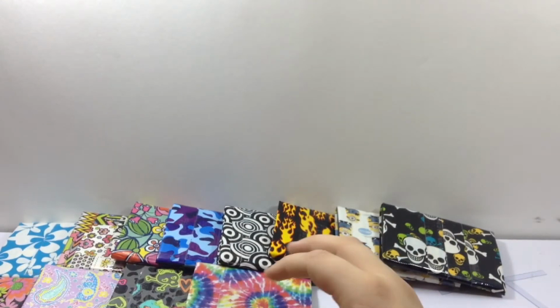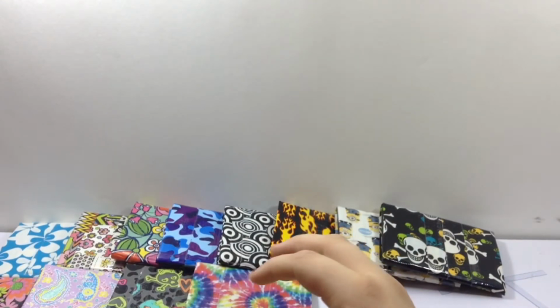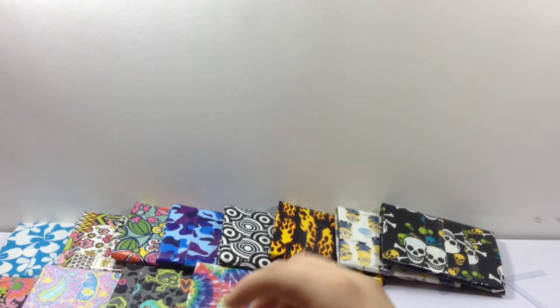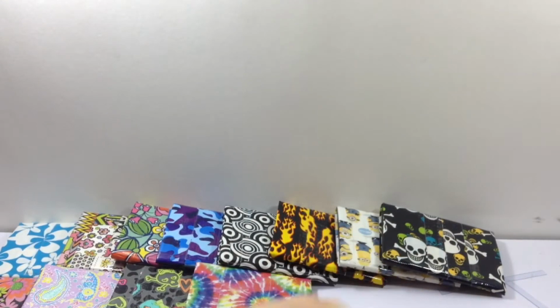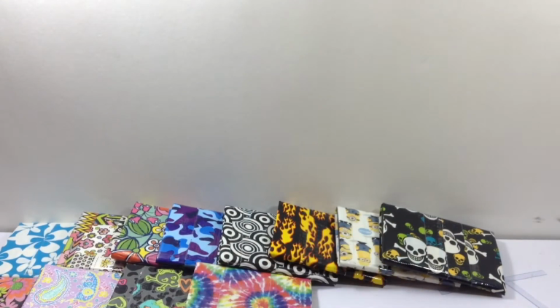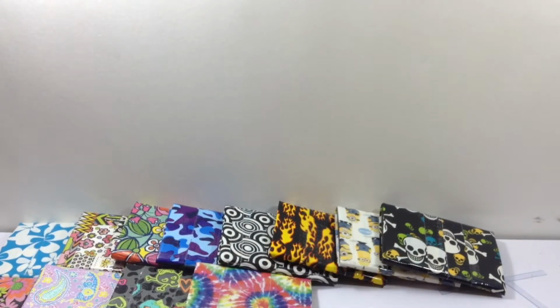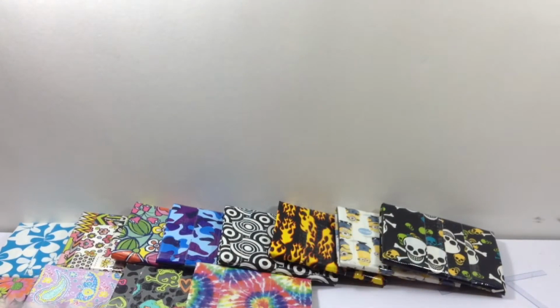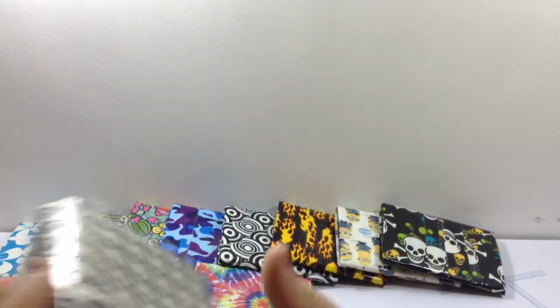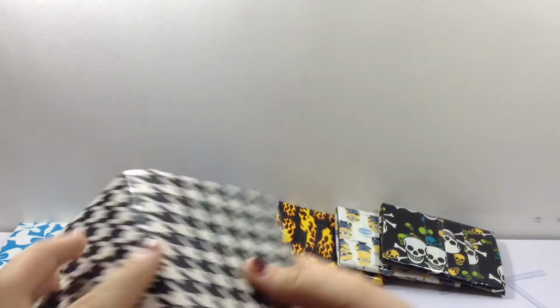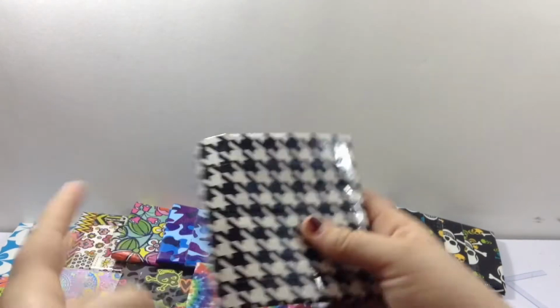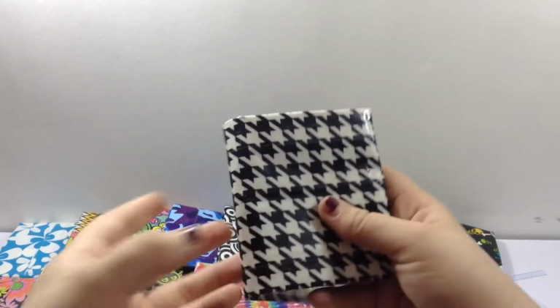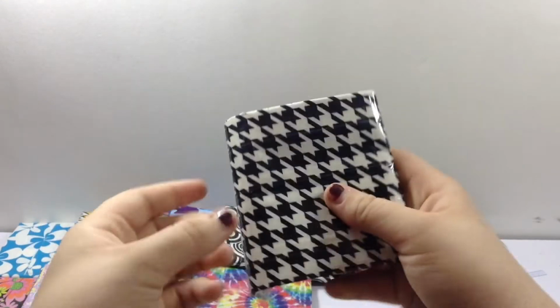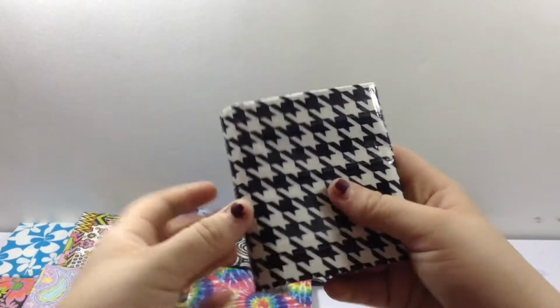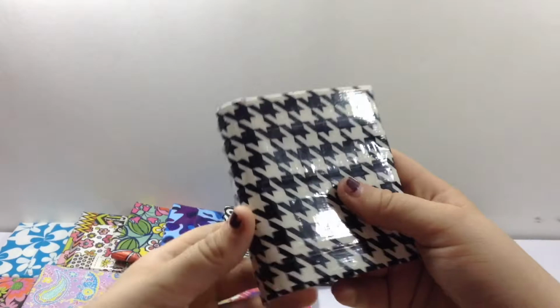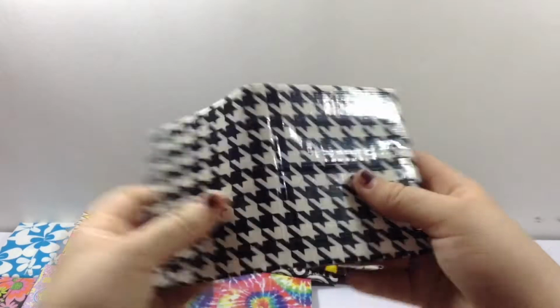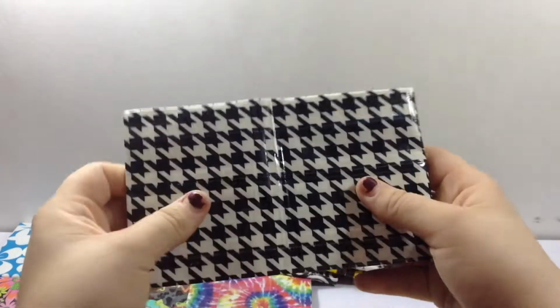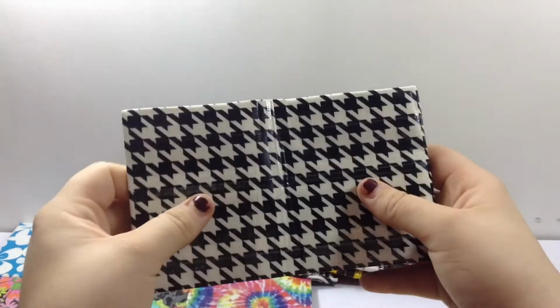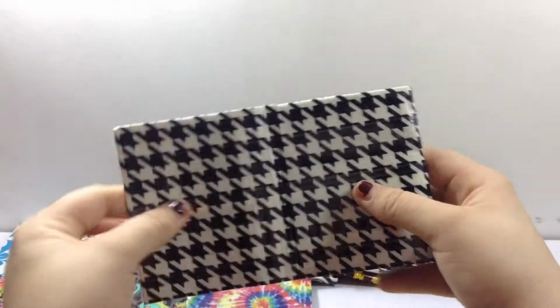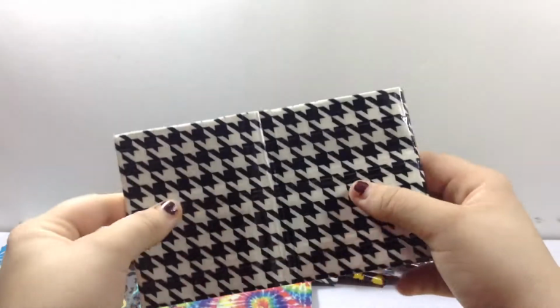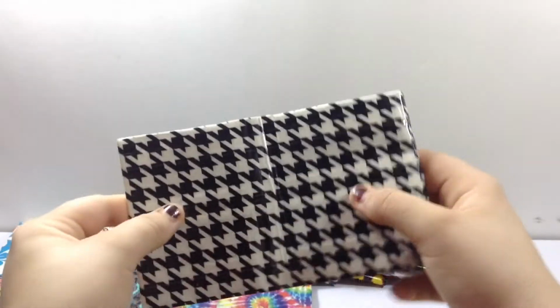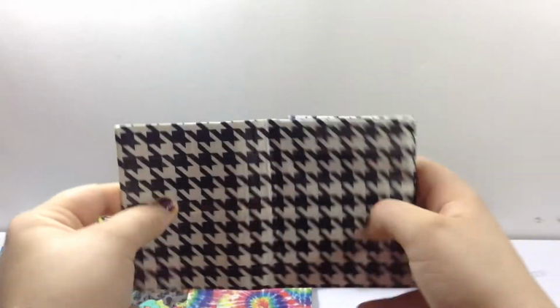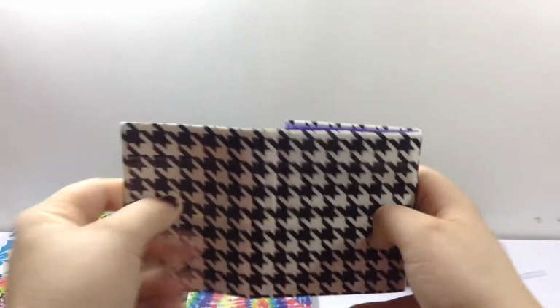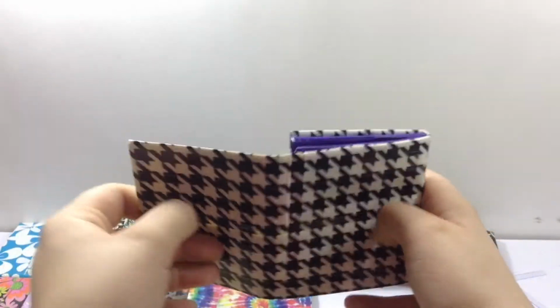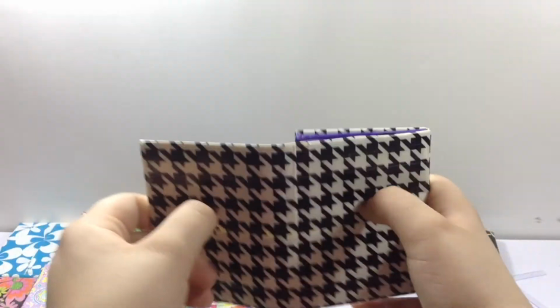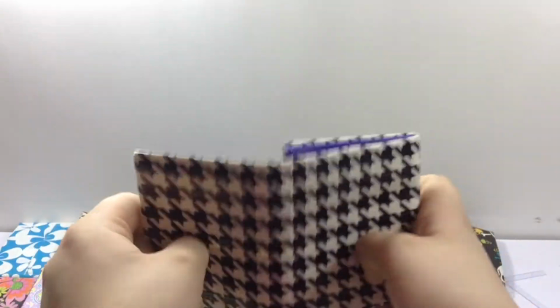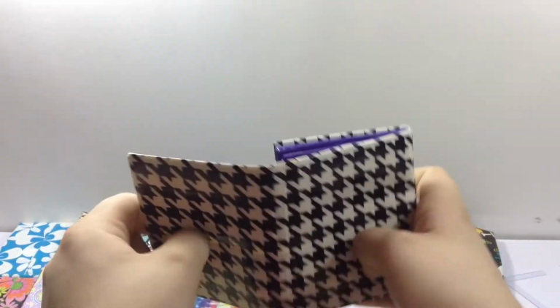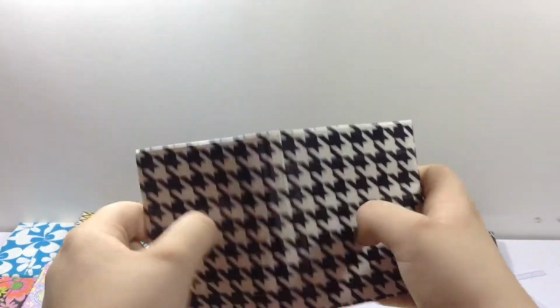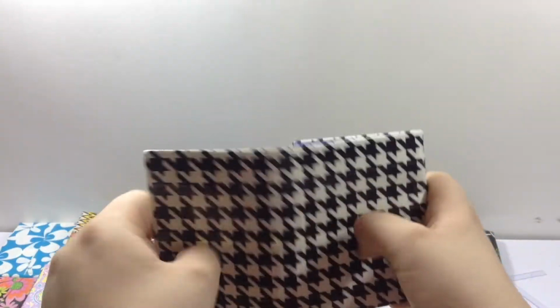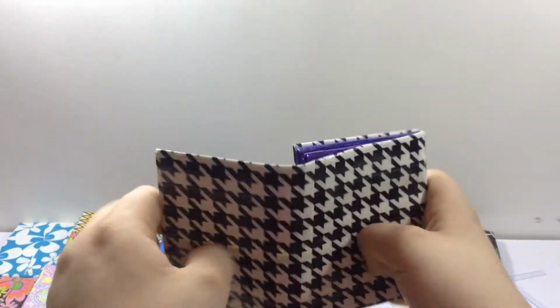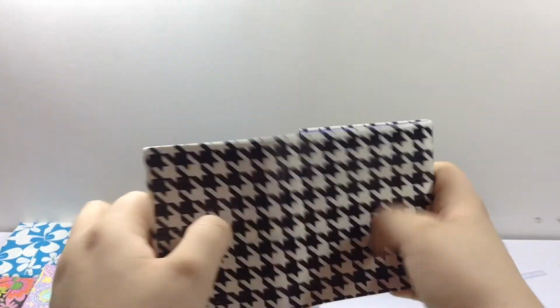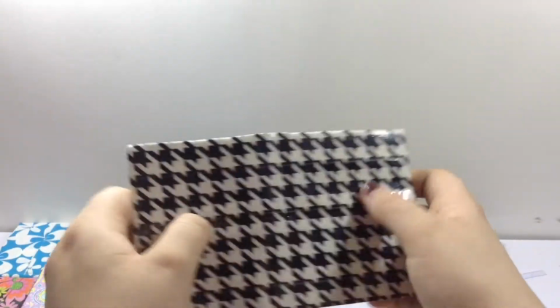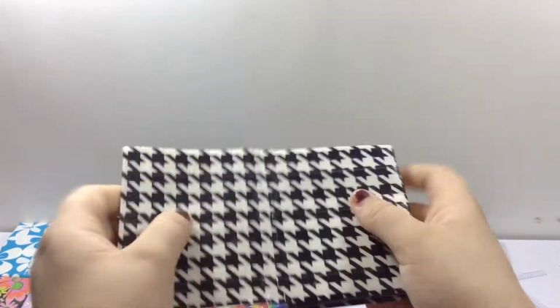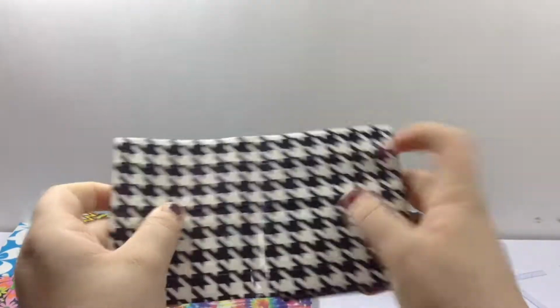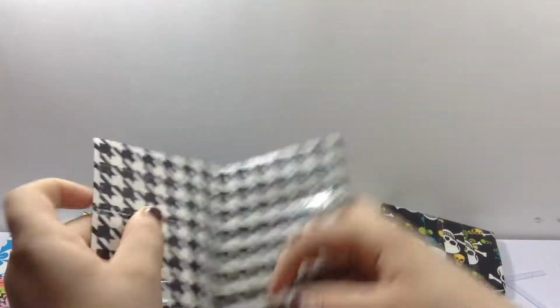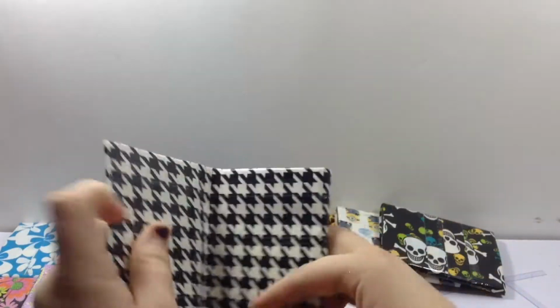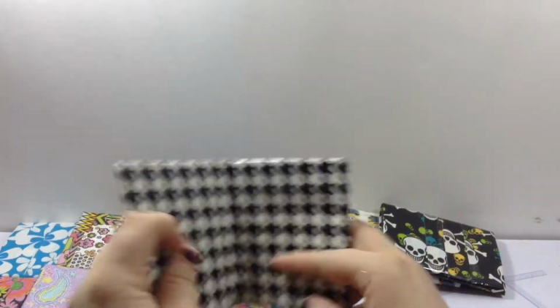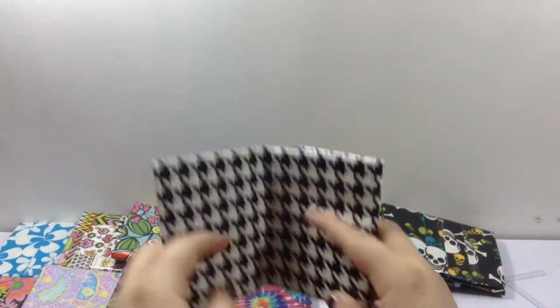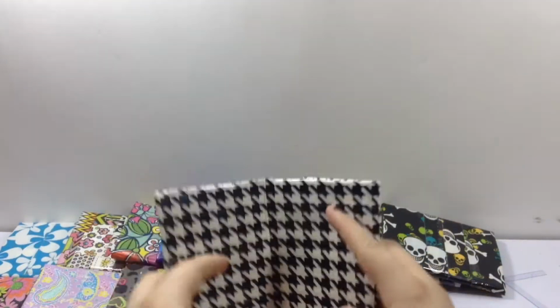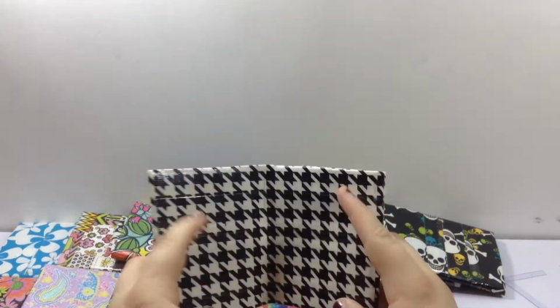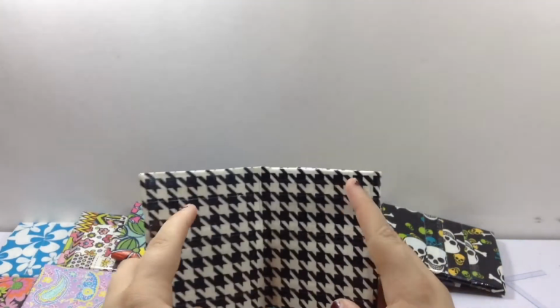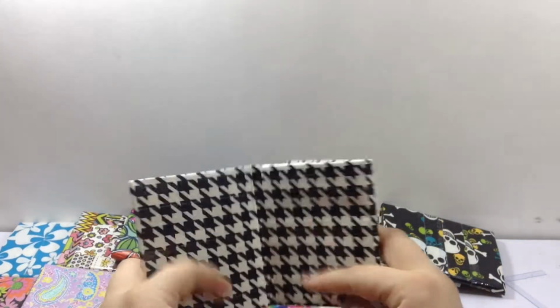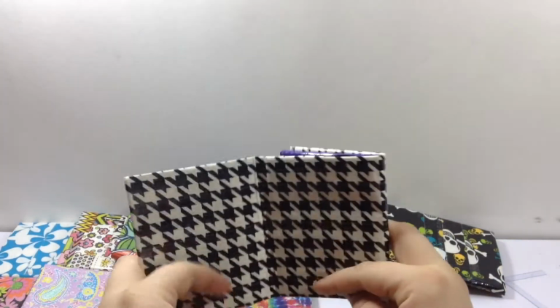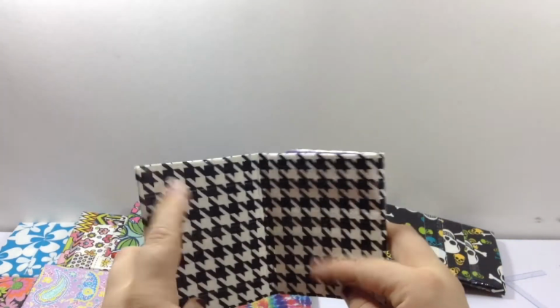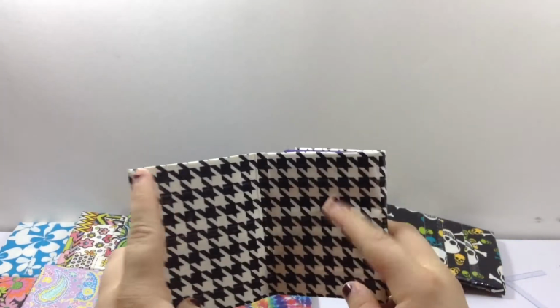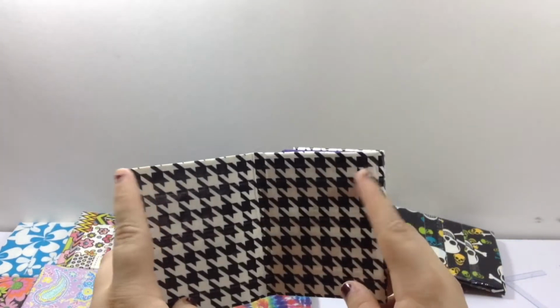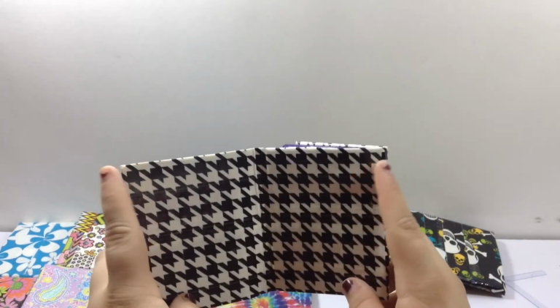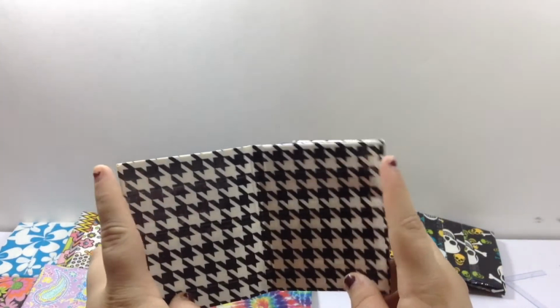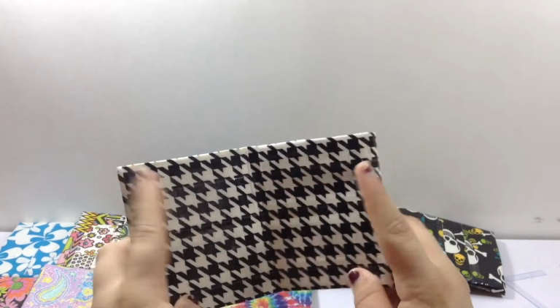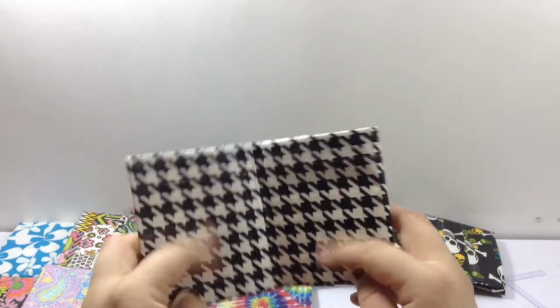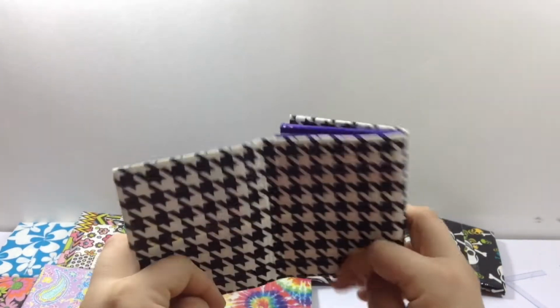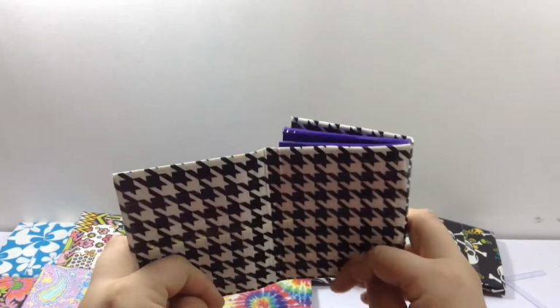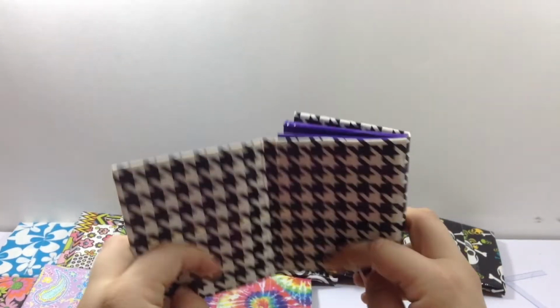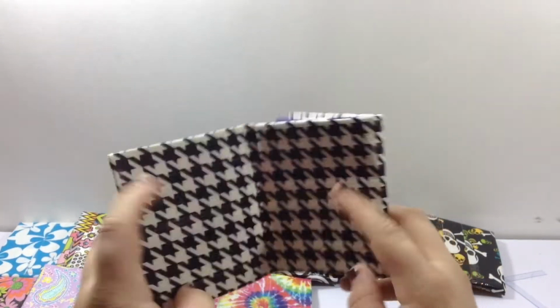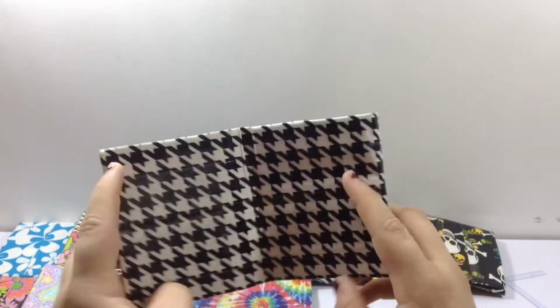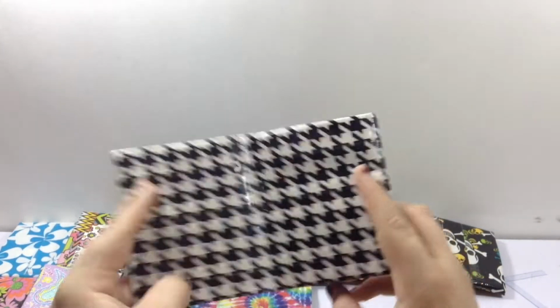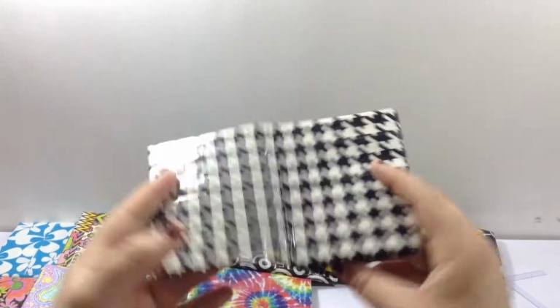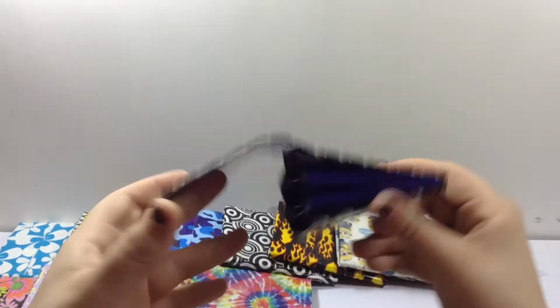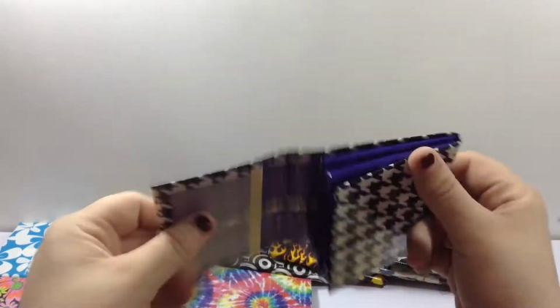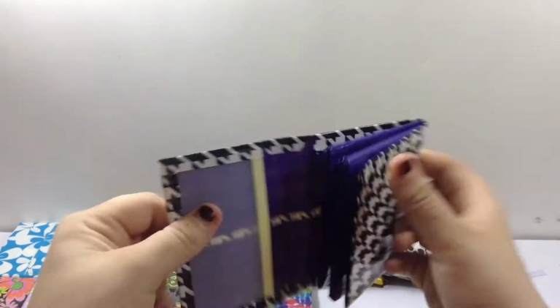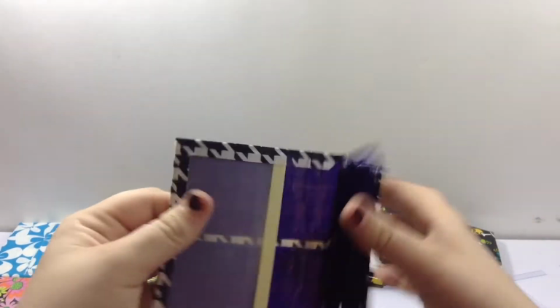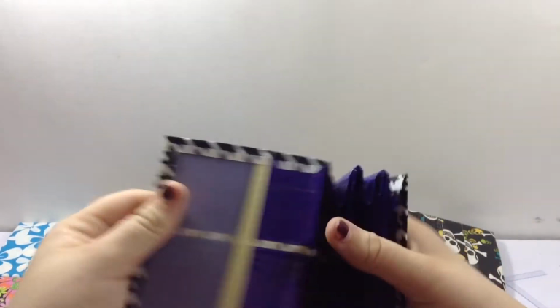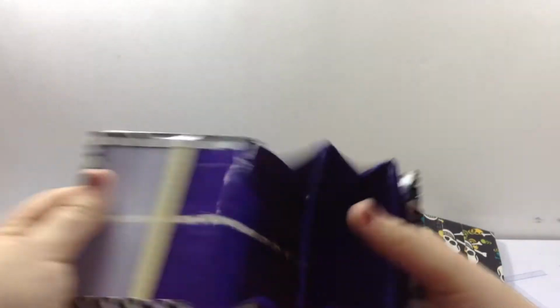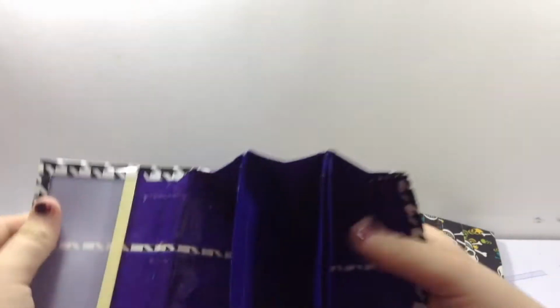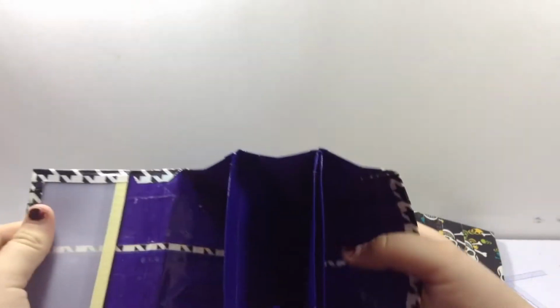And the last accordion I have is this one, which is going to be my personal wallet. It's all lined up.